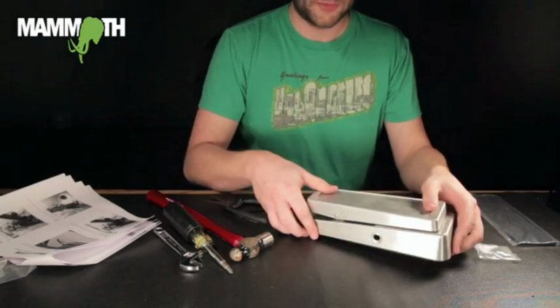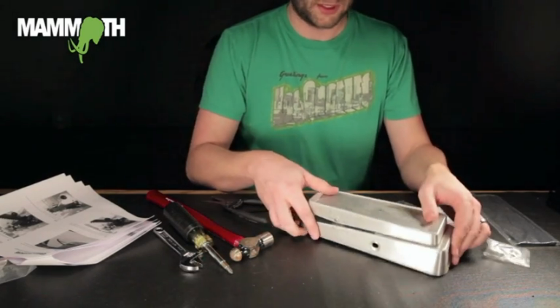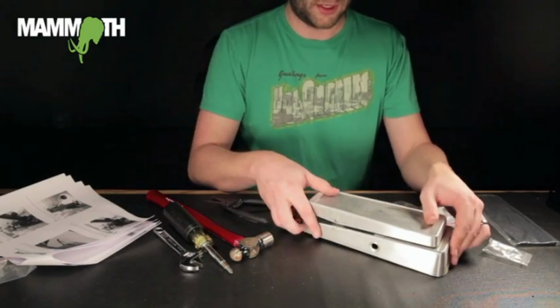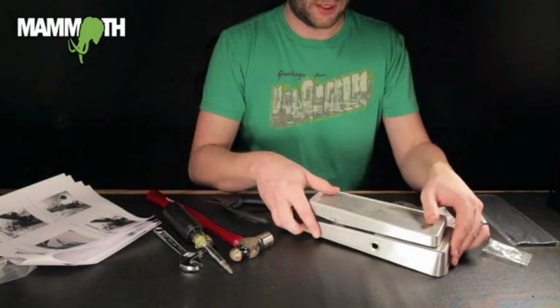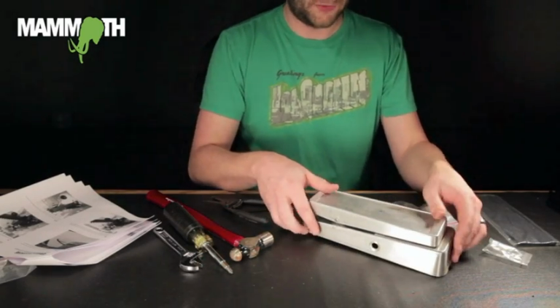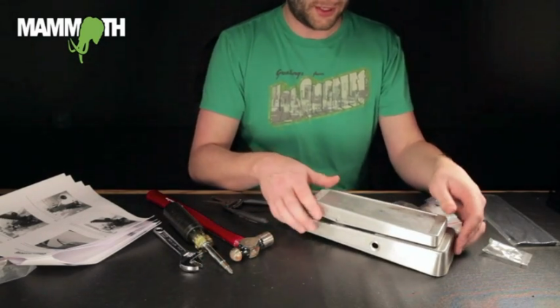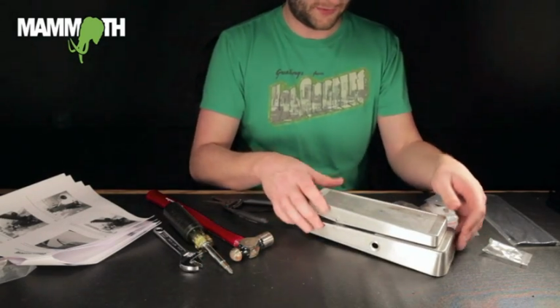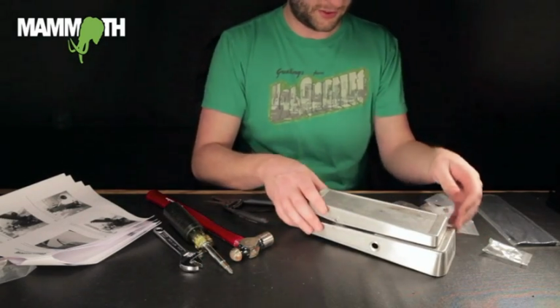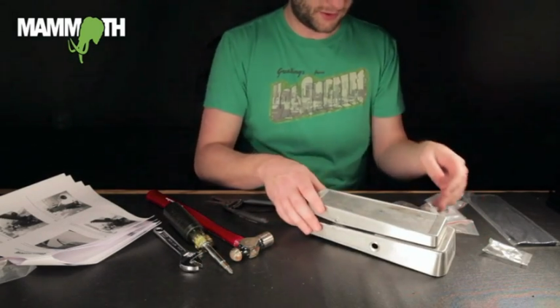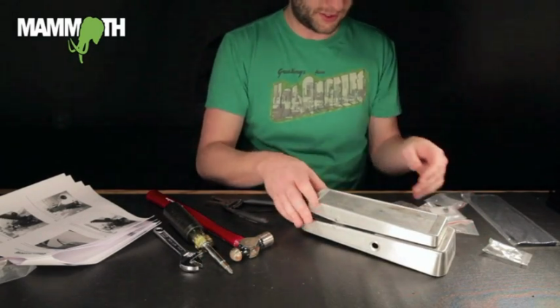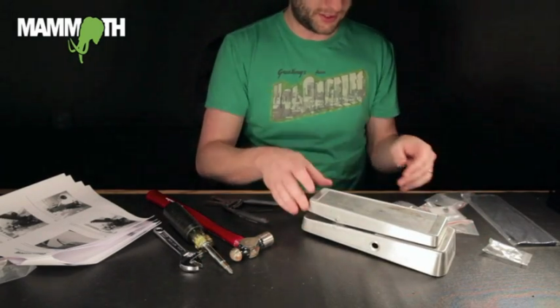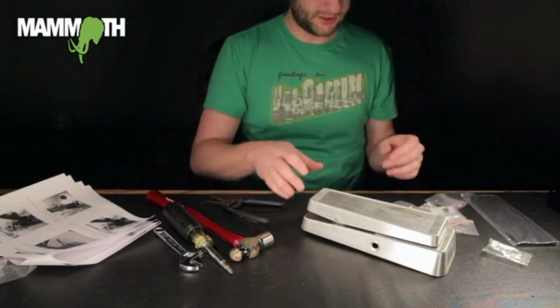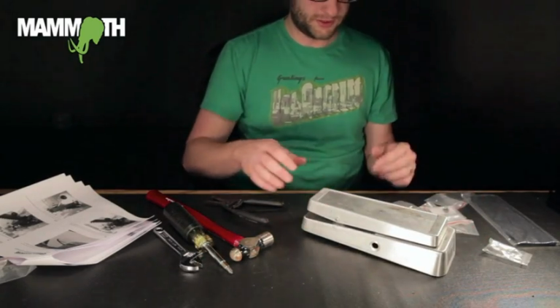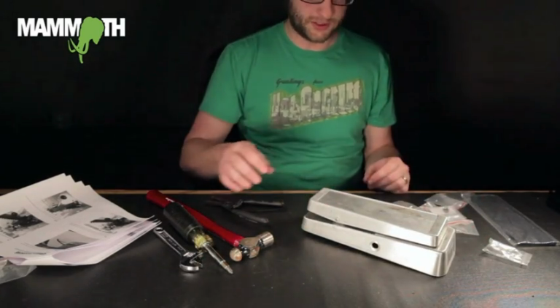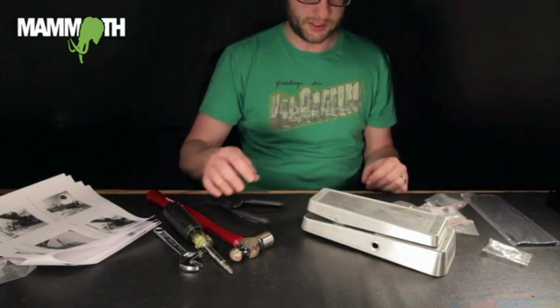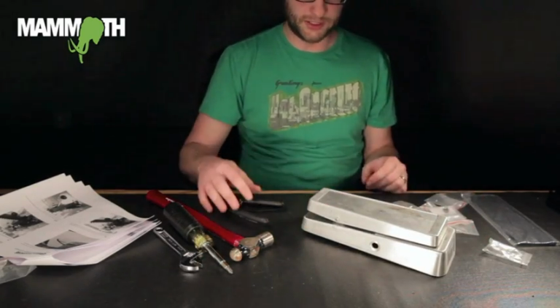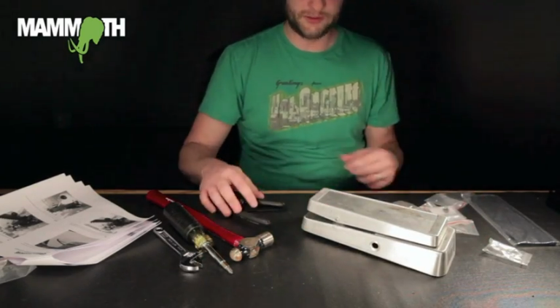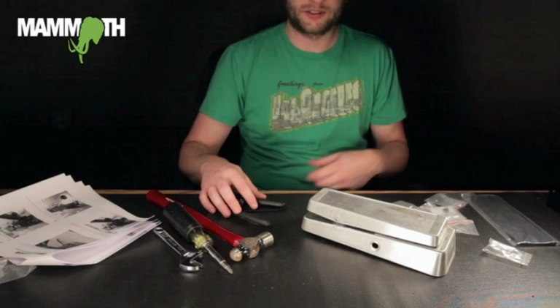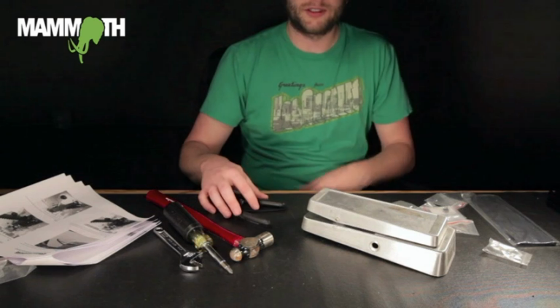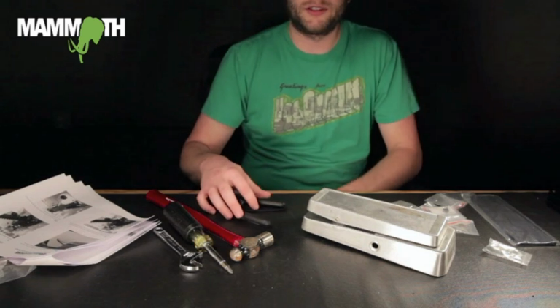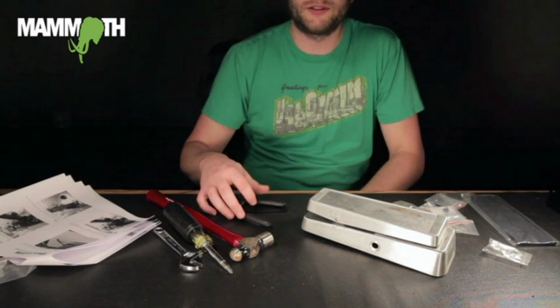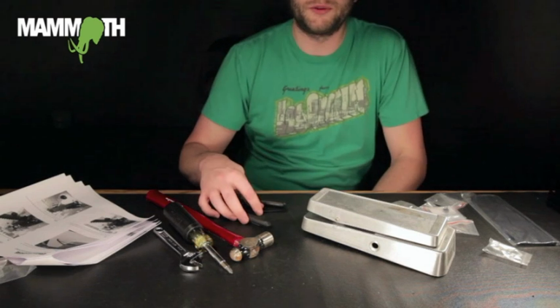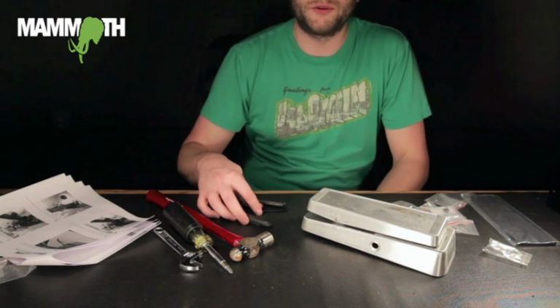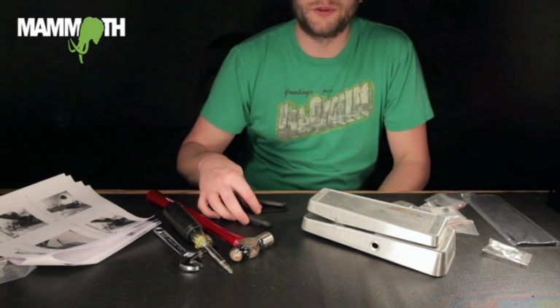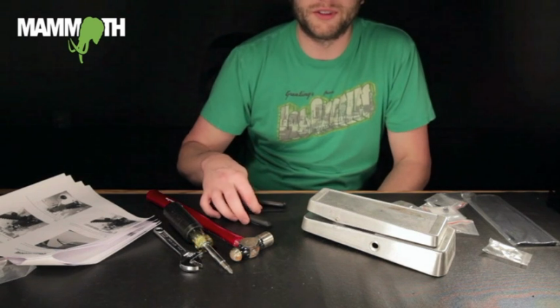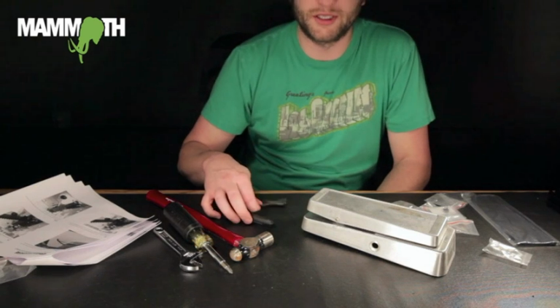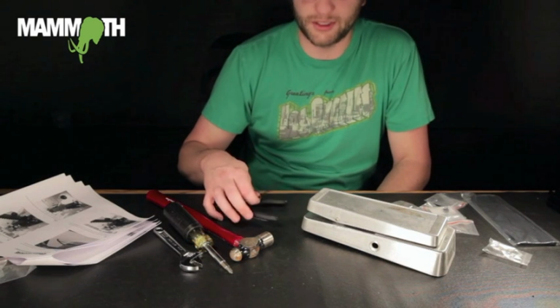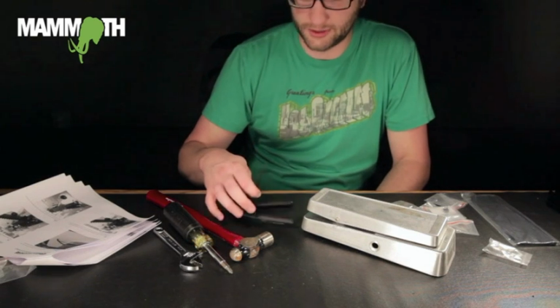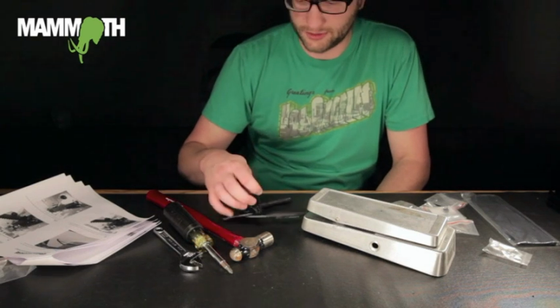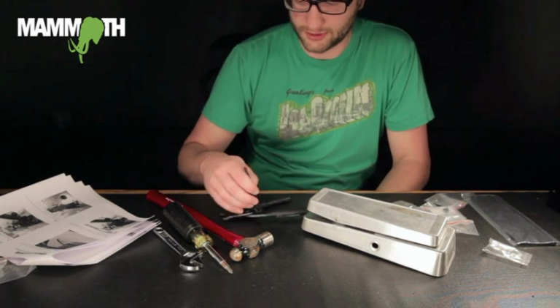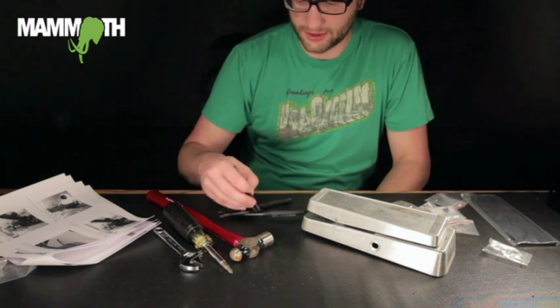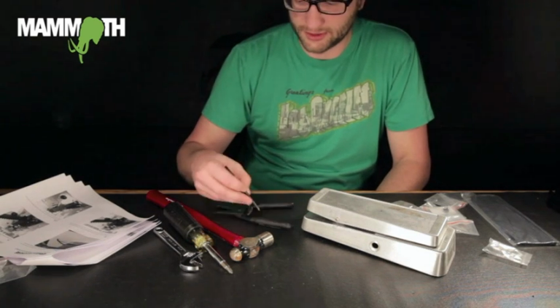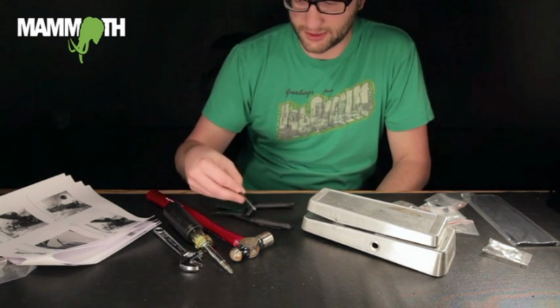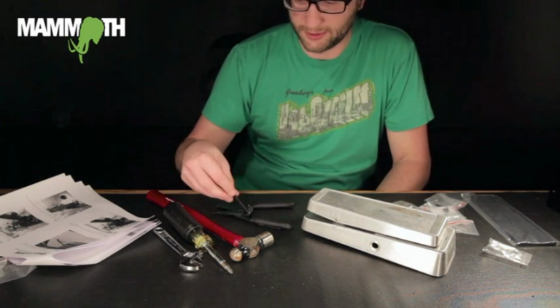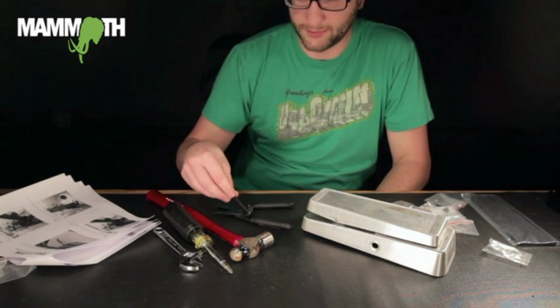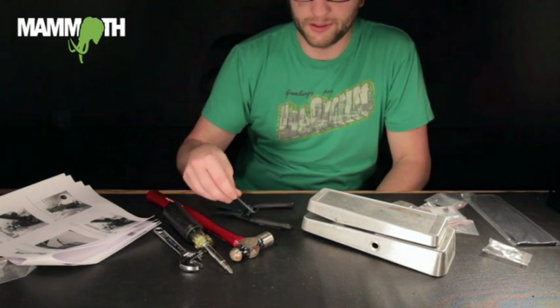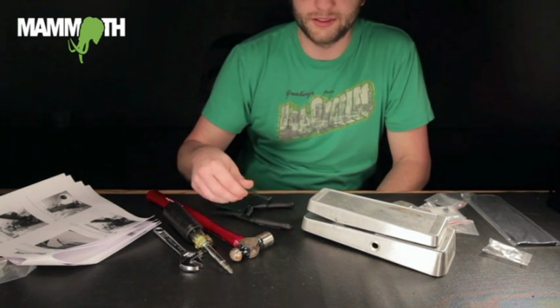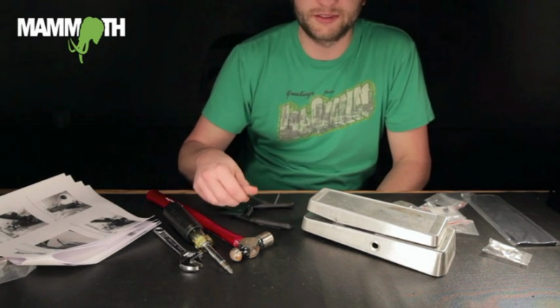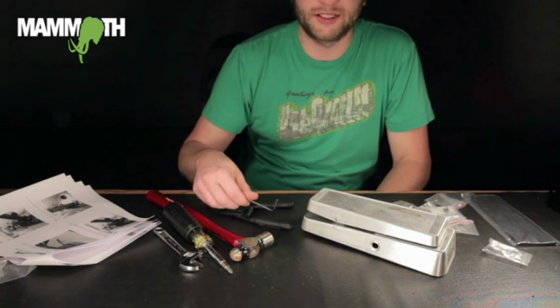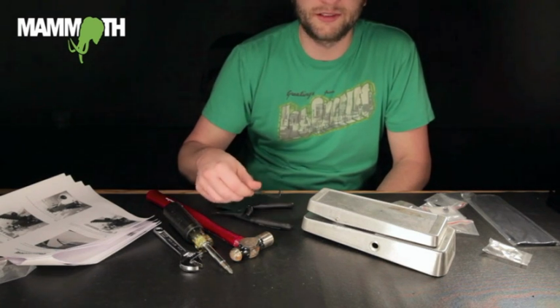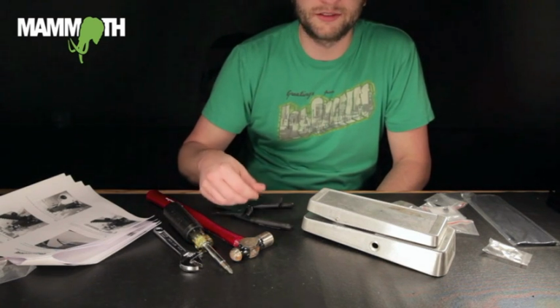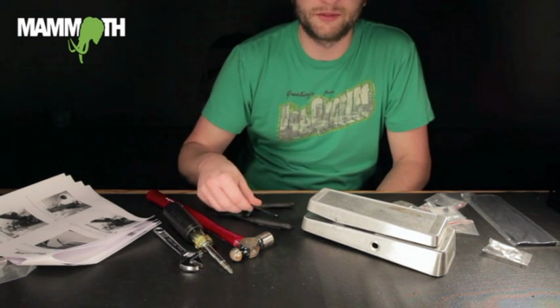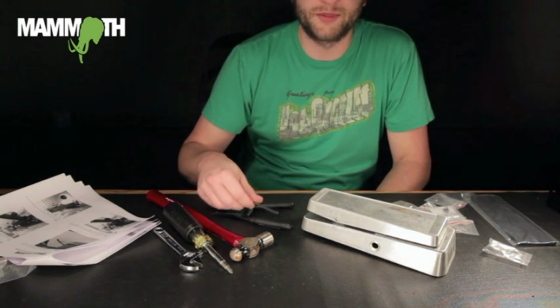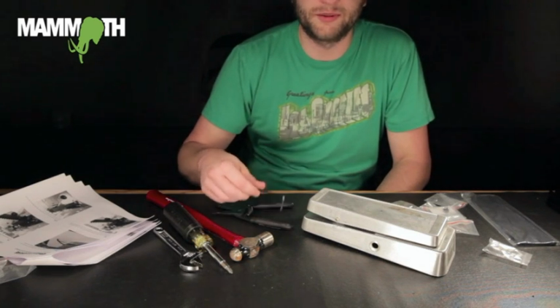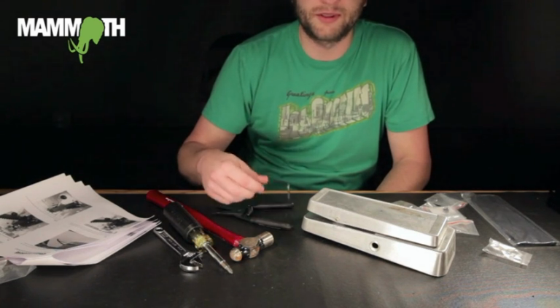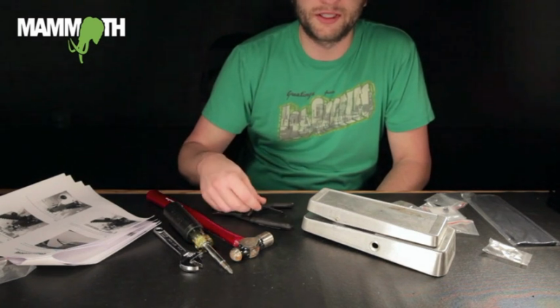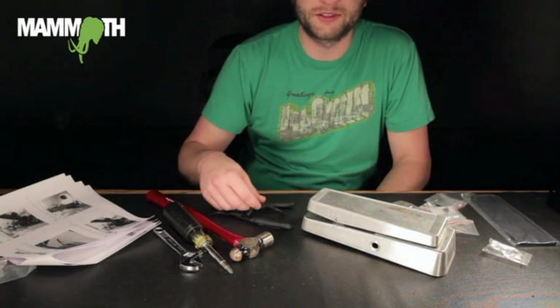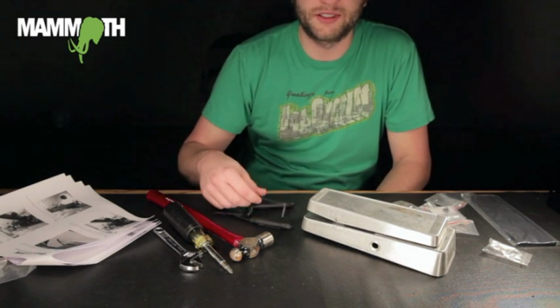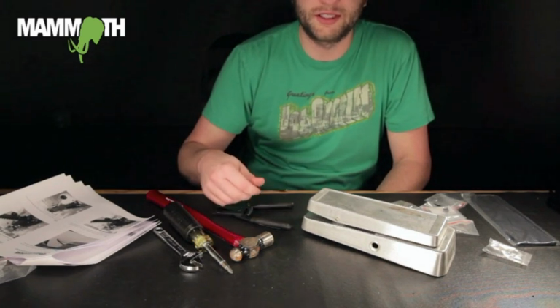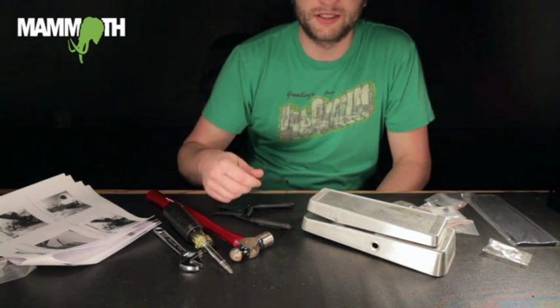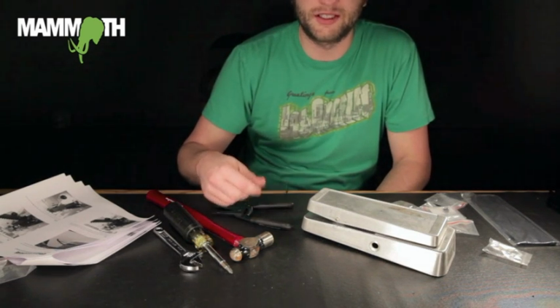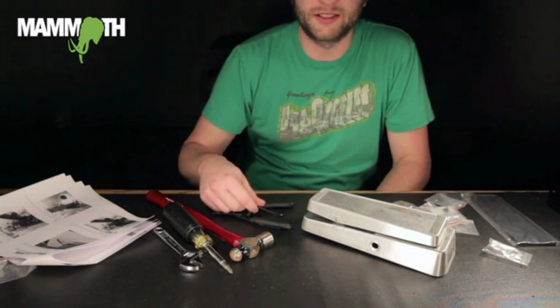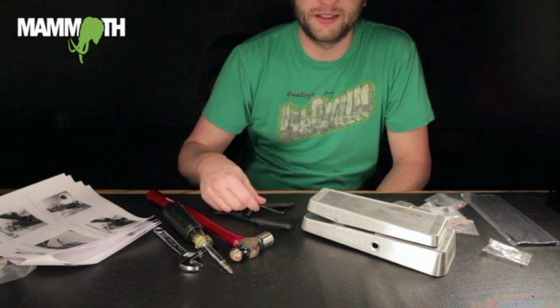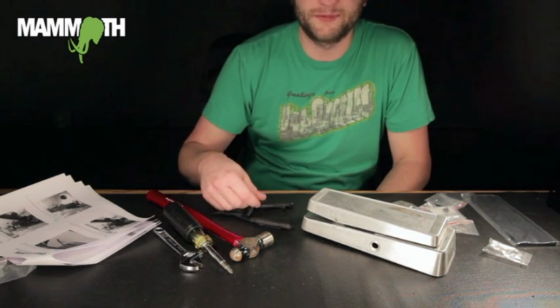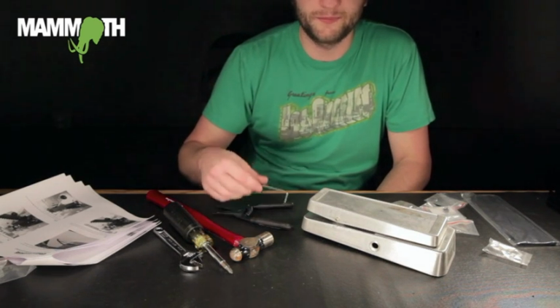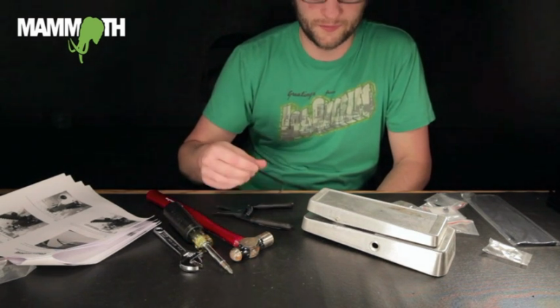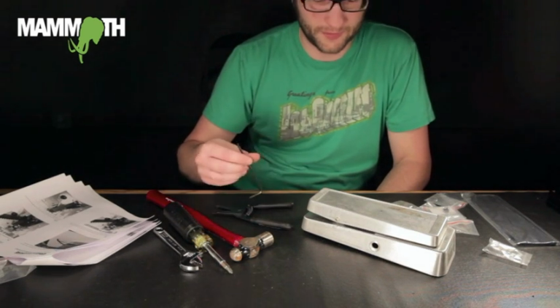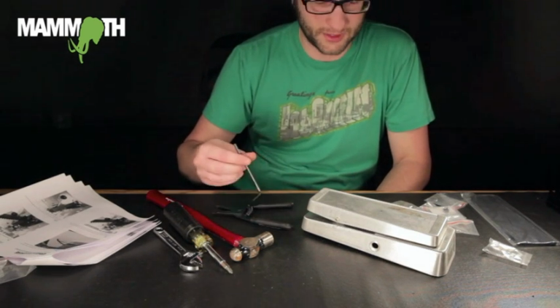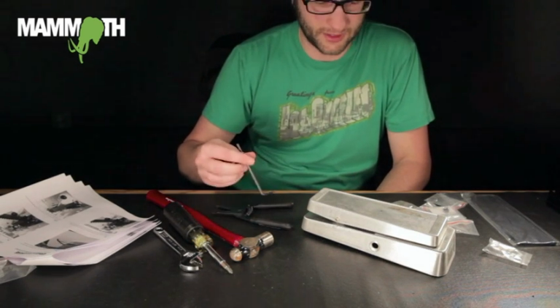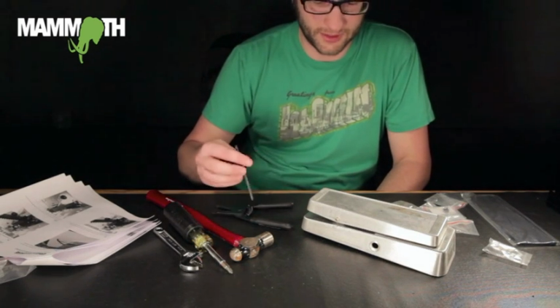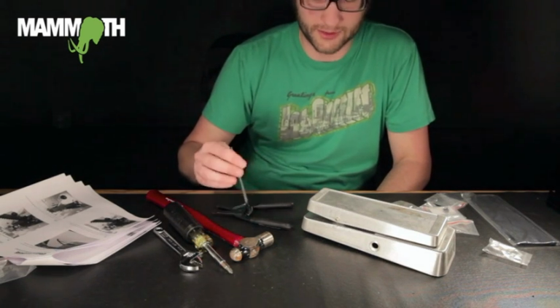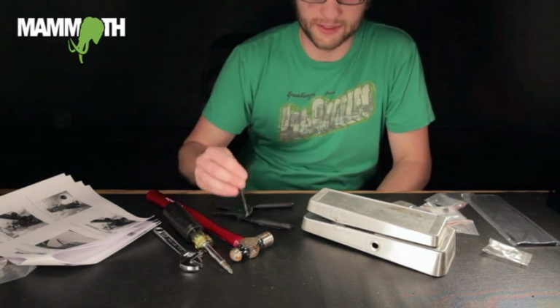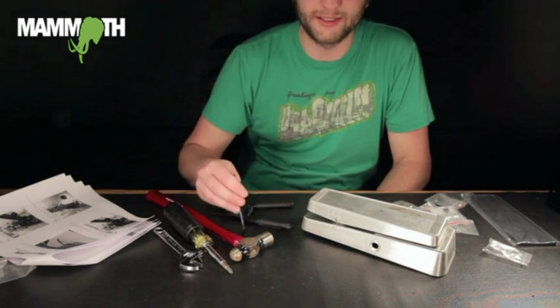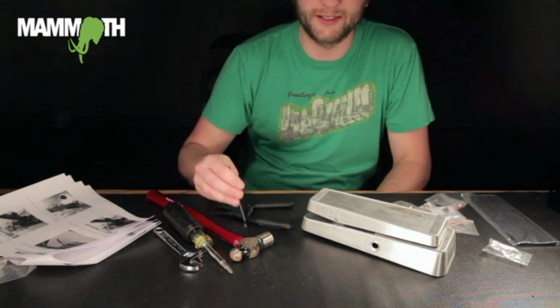If you have any questions, you can give us a call or send us an email at sales@mammothelectronics.com. Thanks a lot.